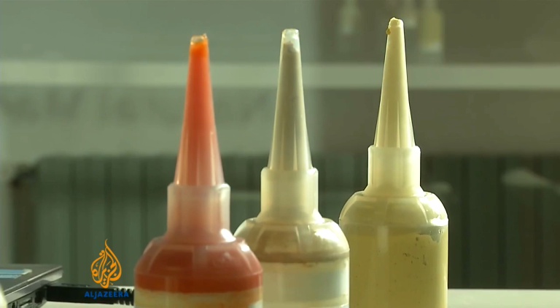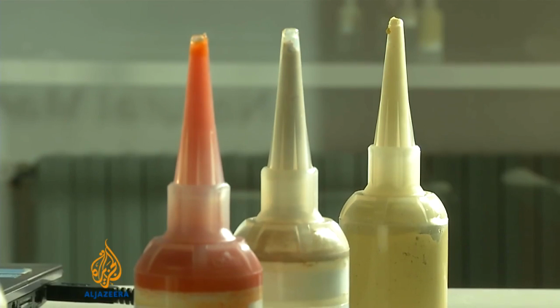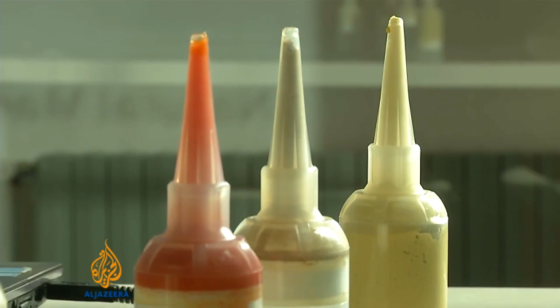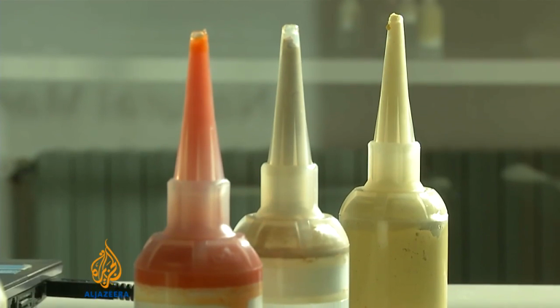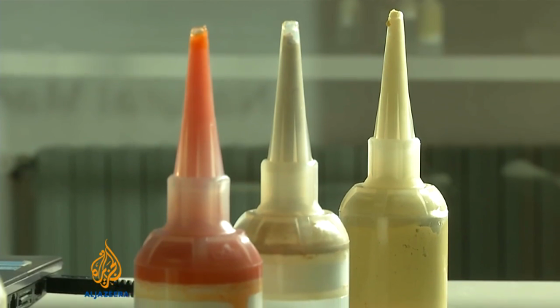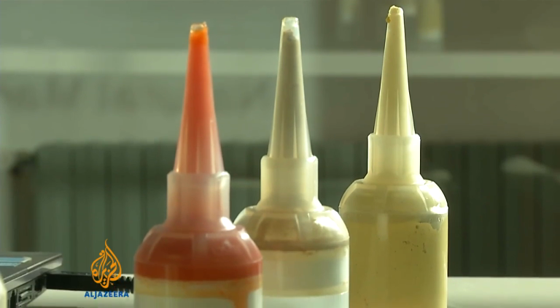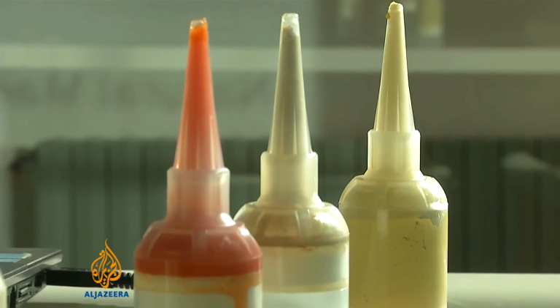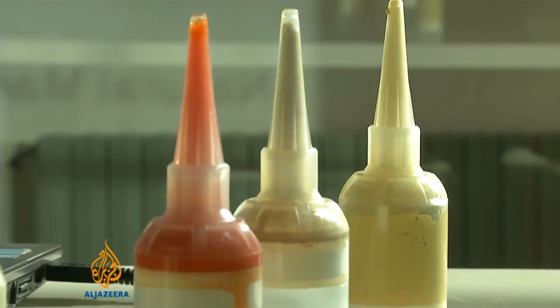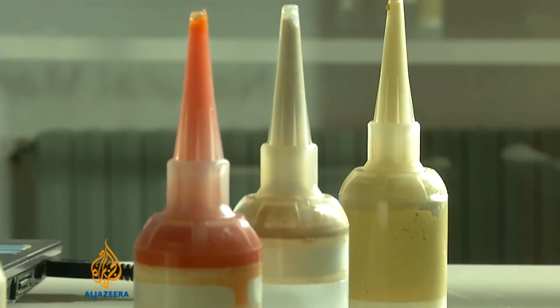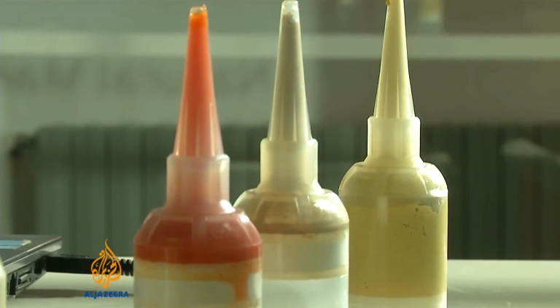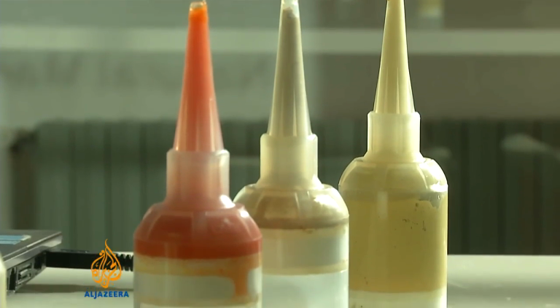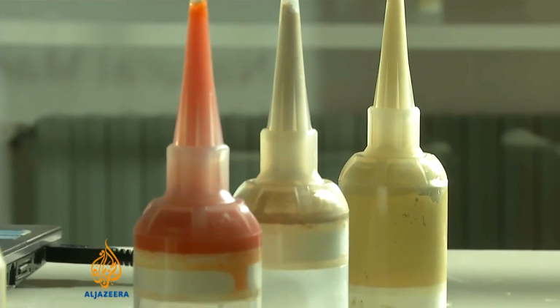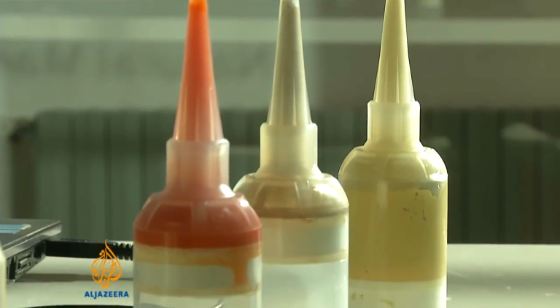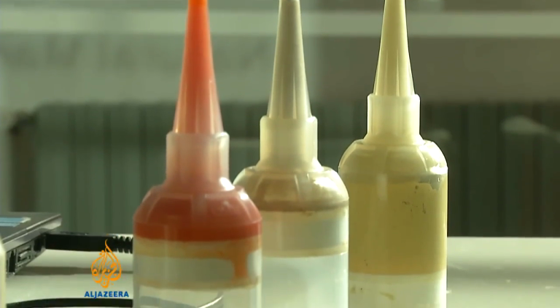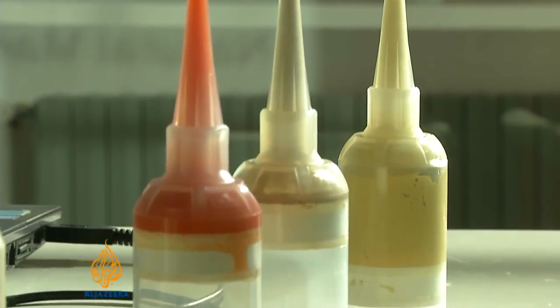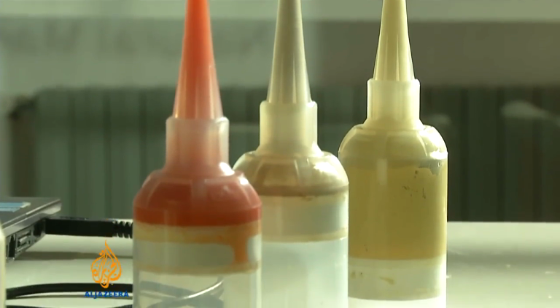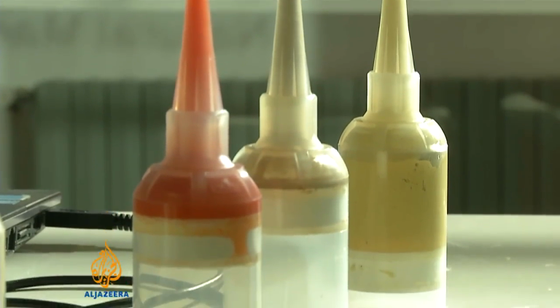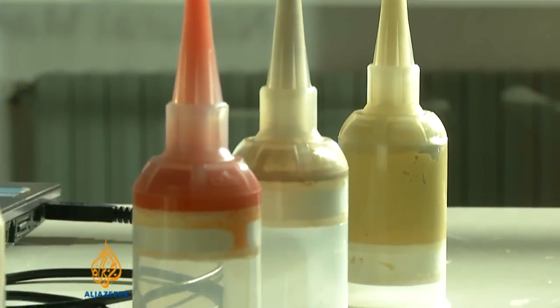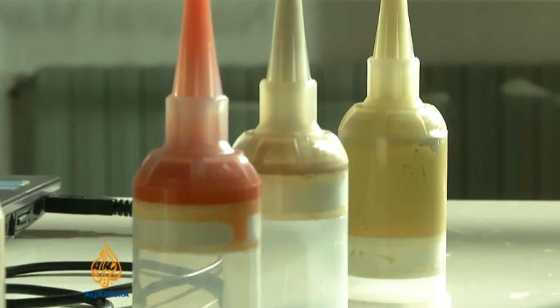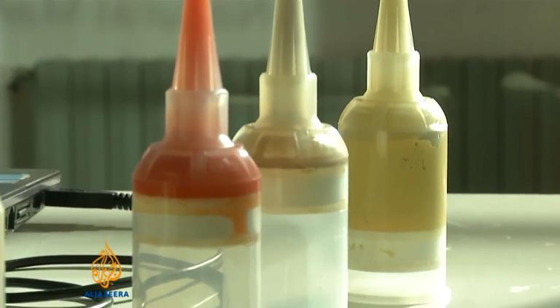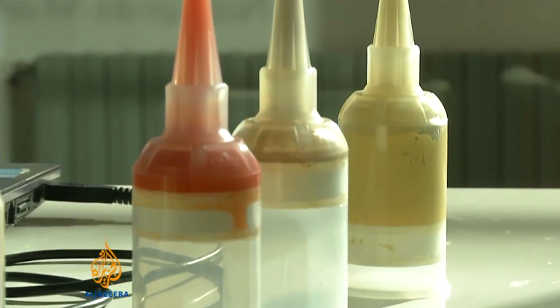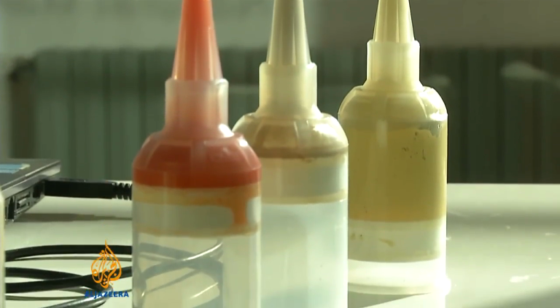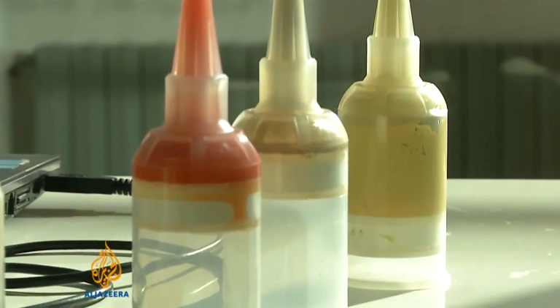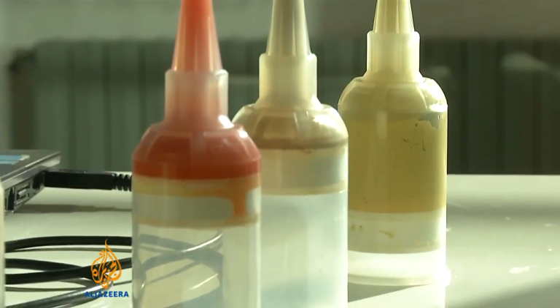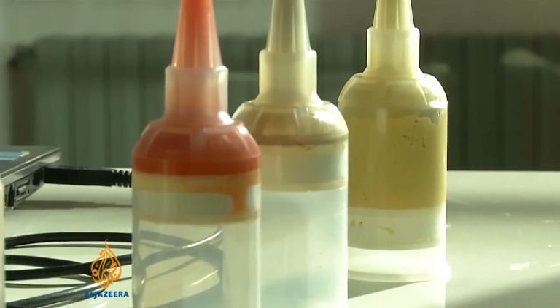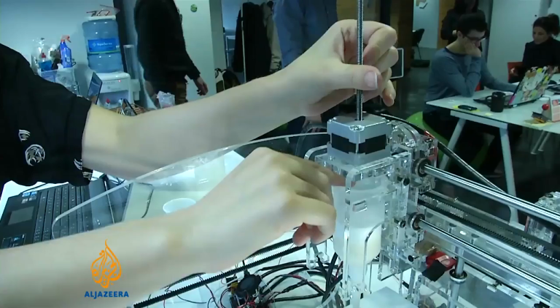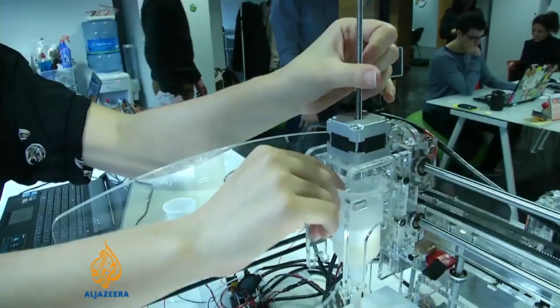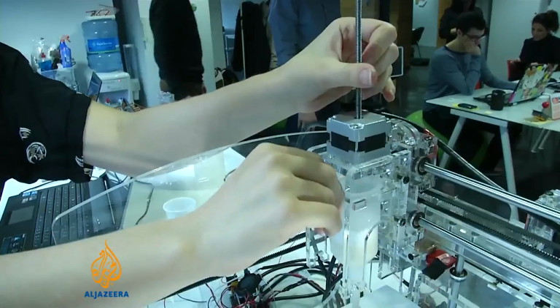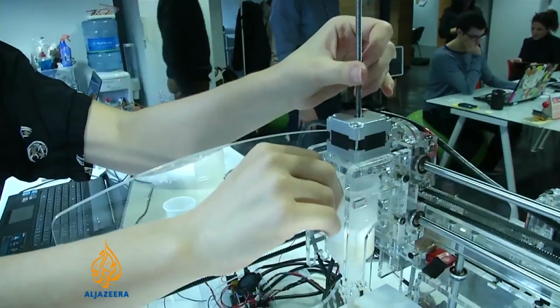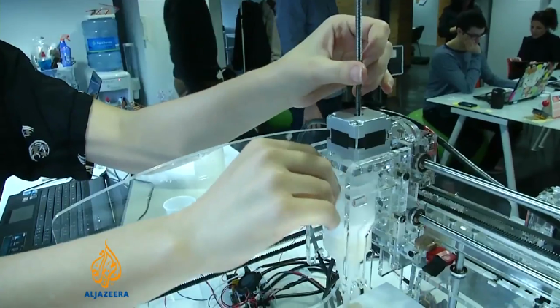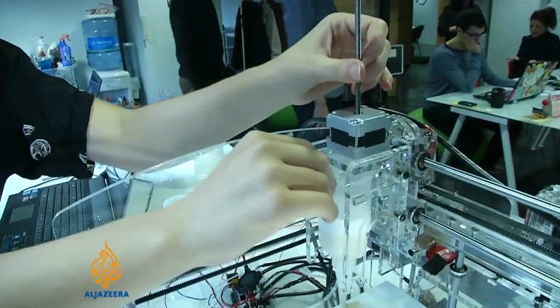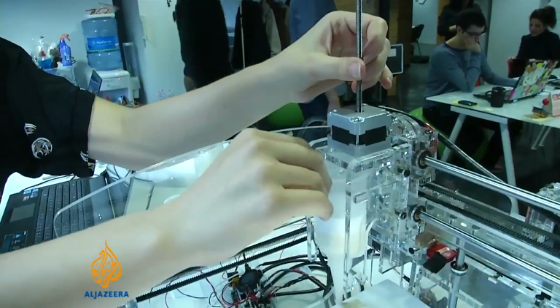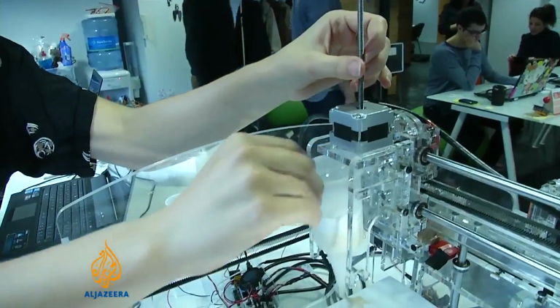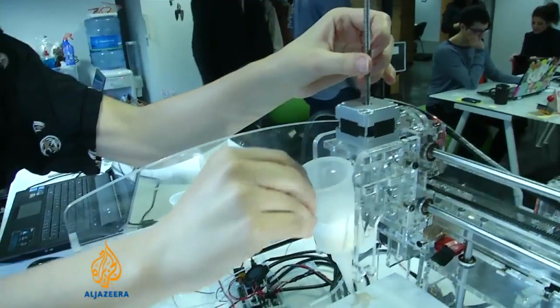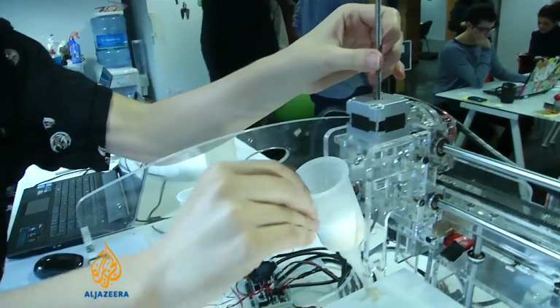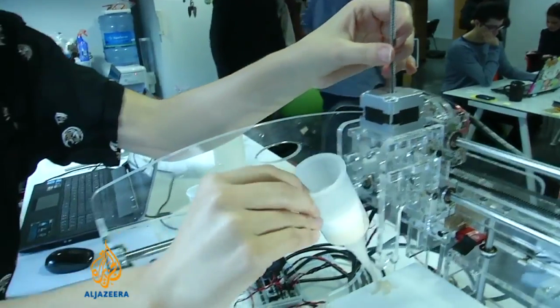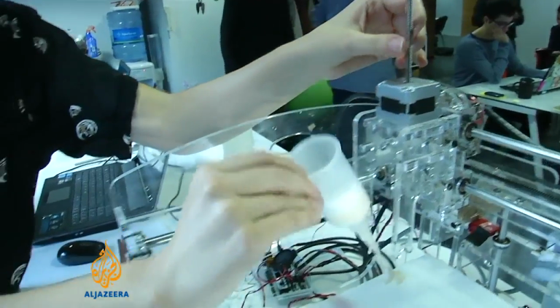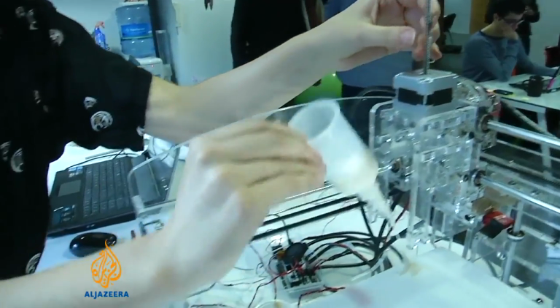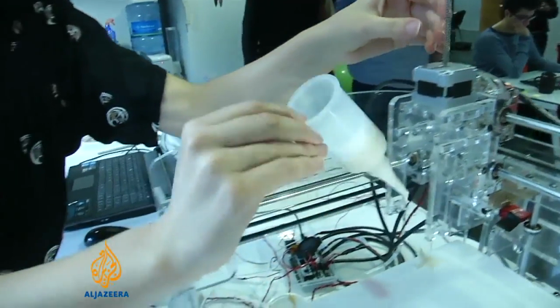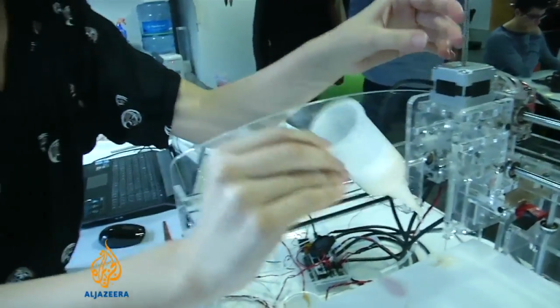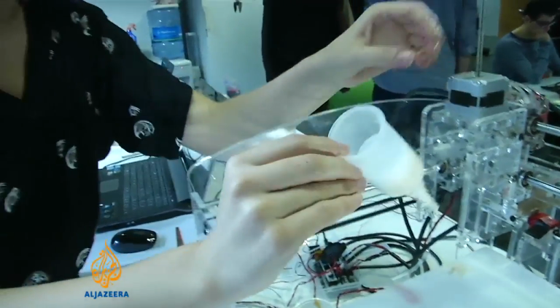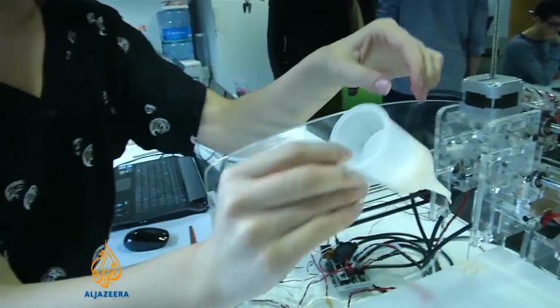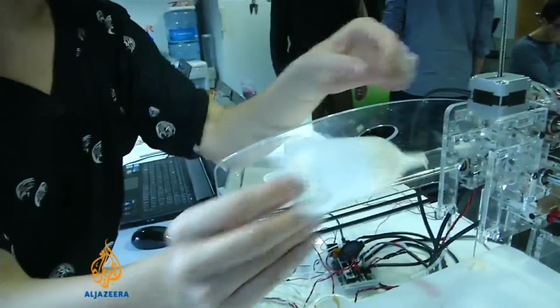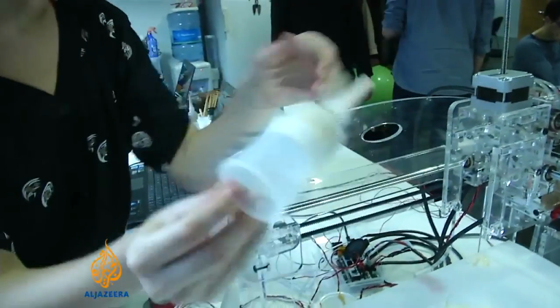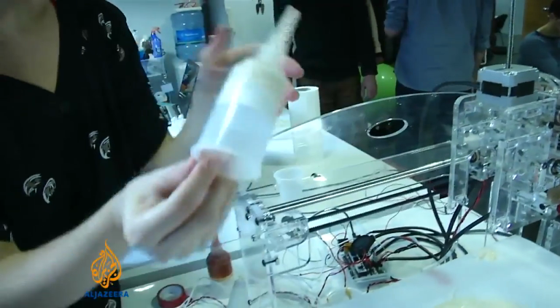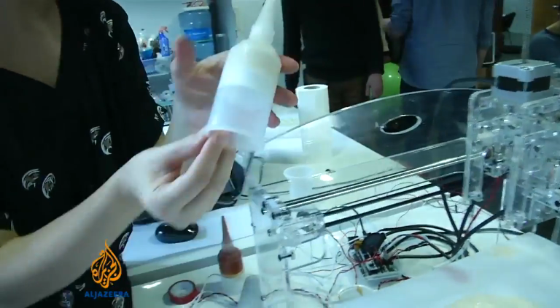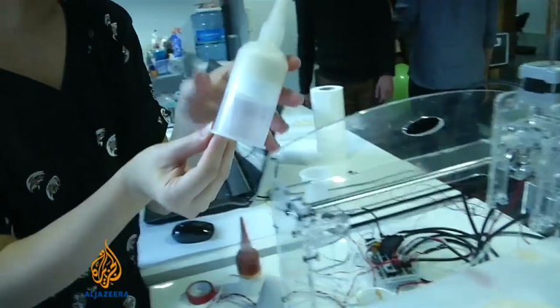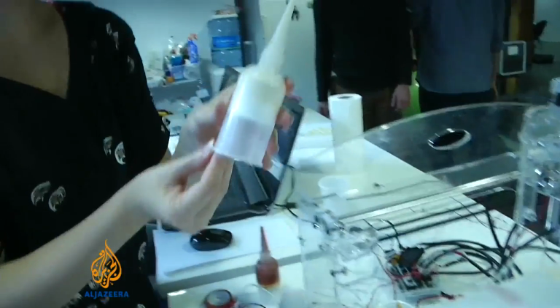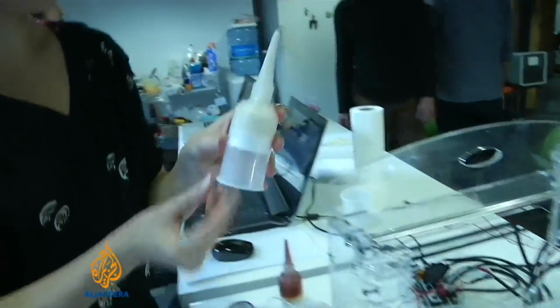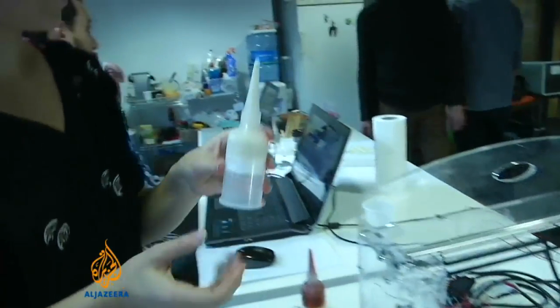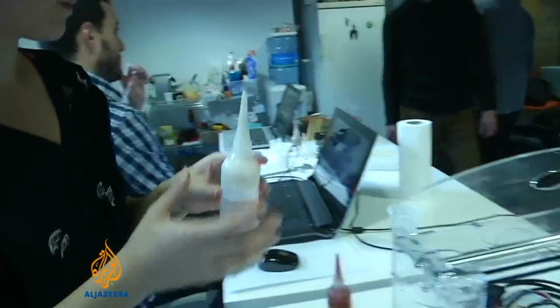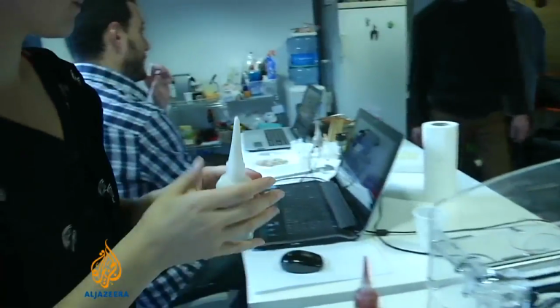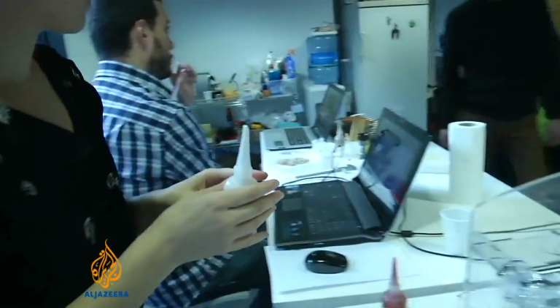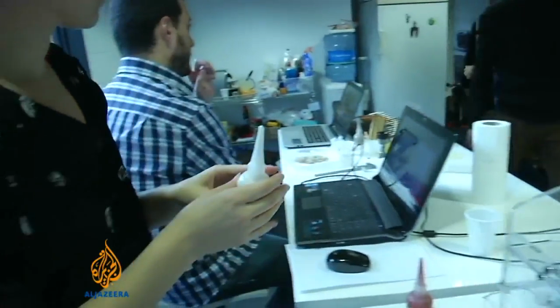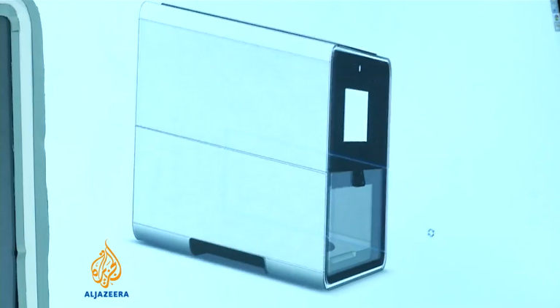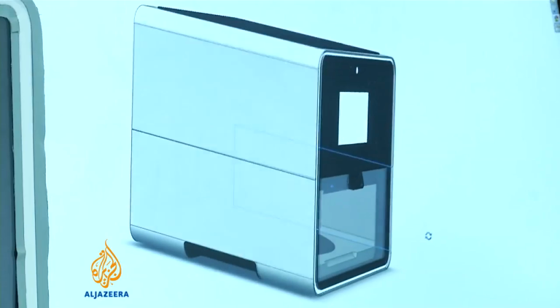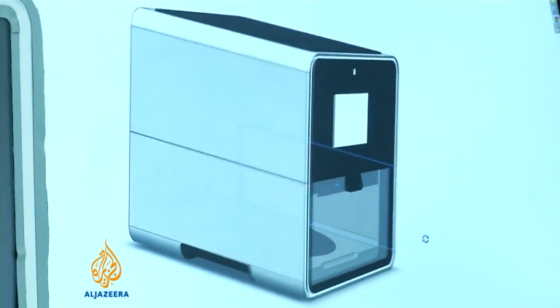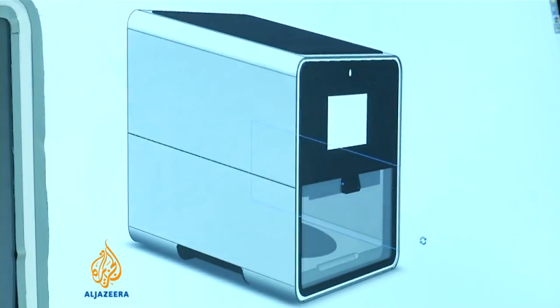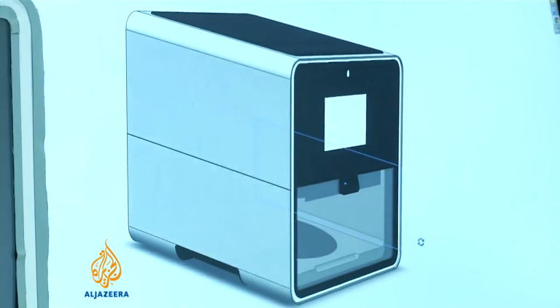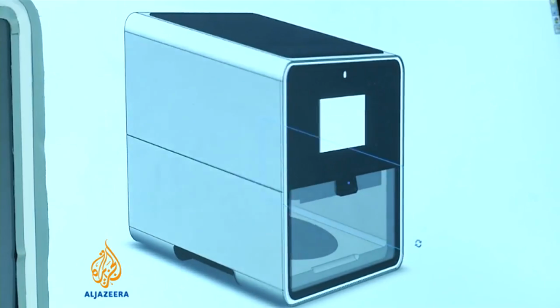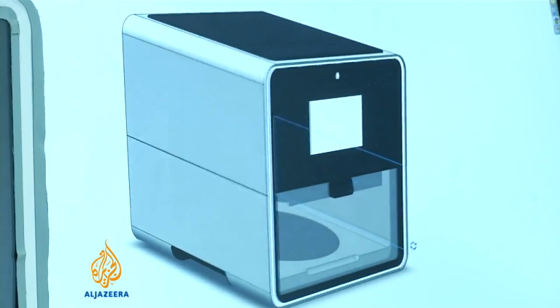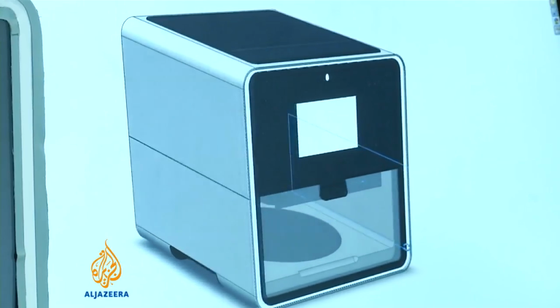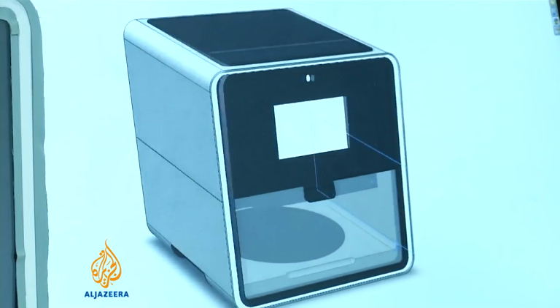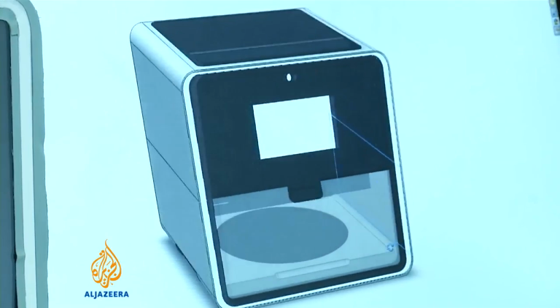Using capsules of fresh, unprocessed ingredients, the point is to get more people preparing additive-free food without too much fuss.